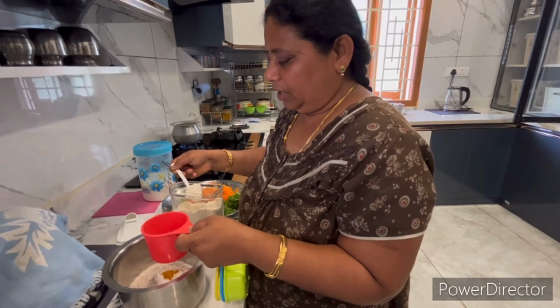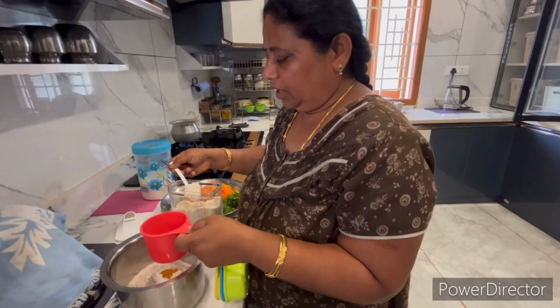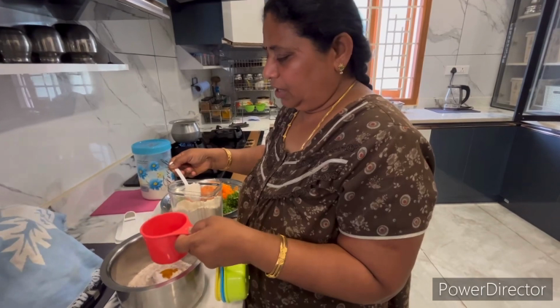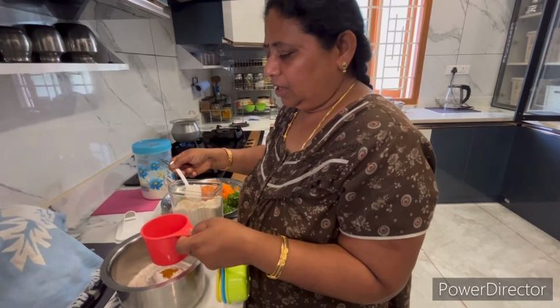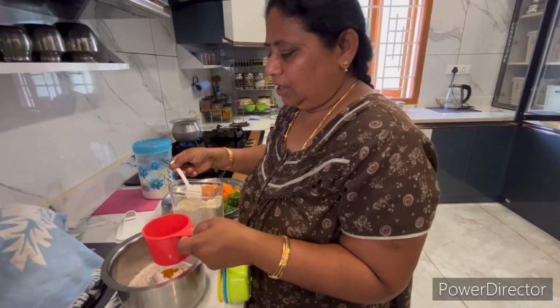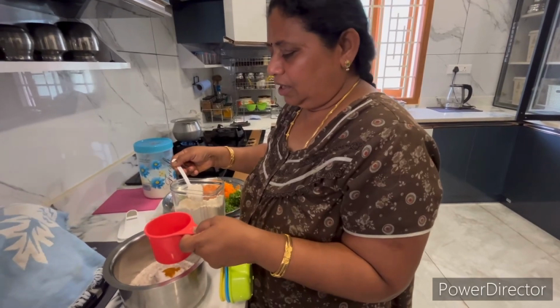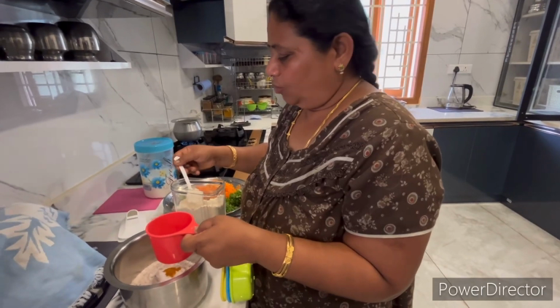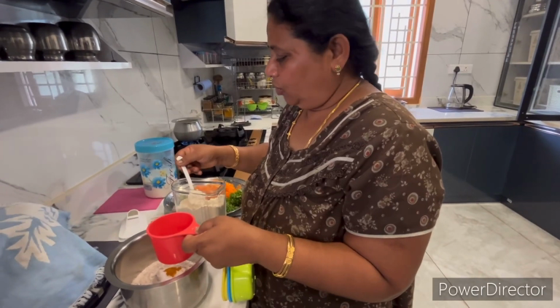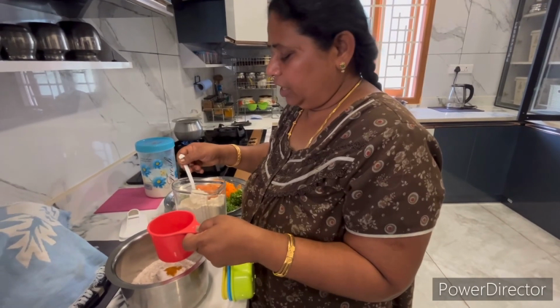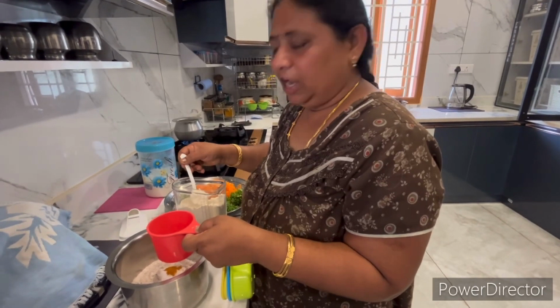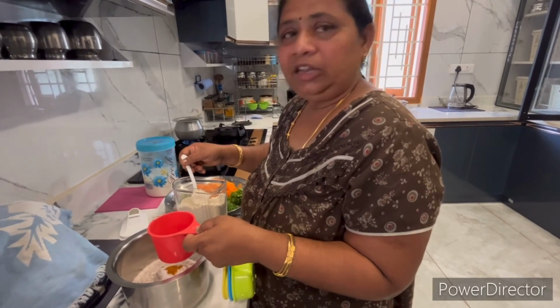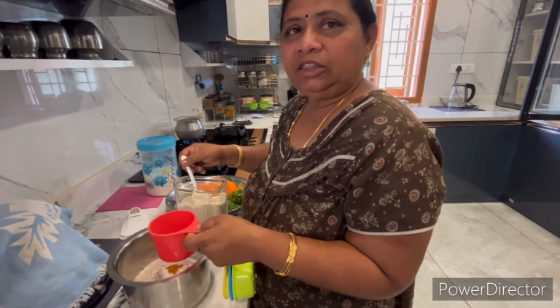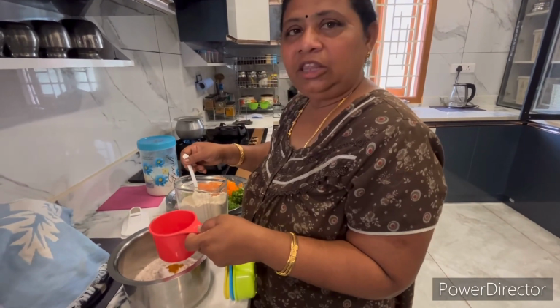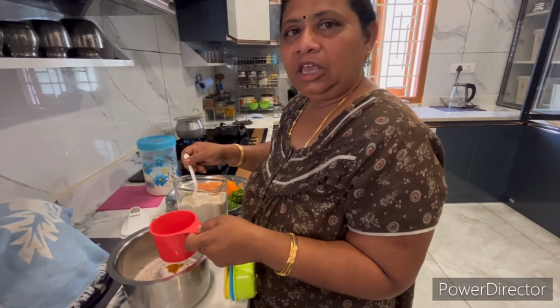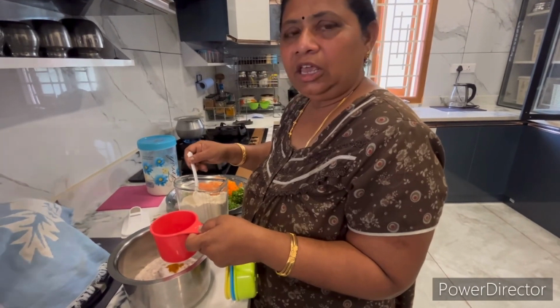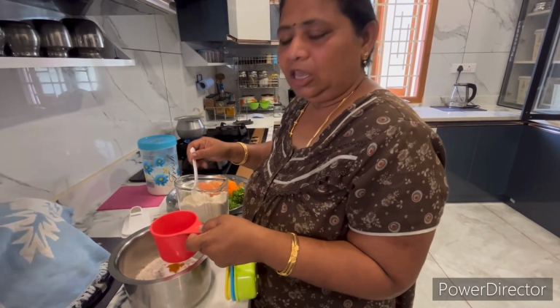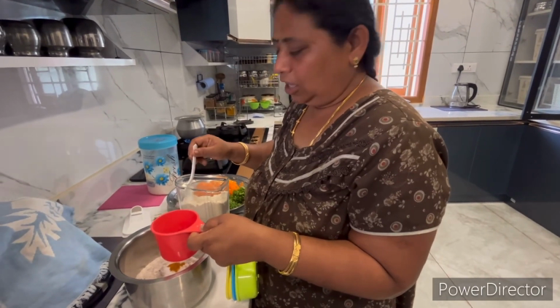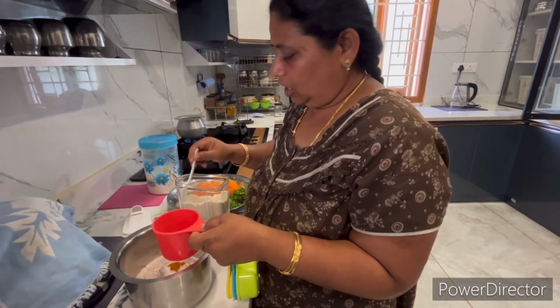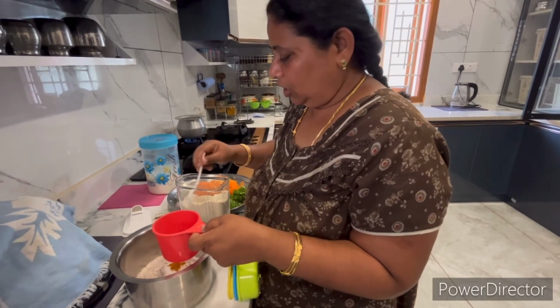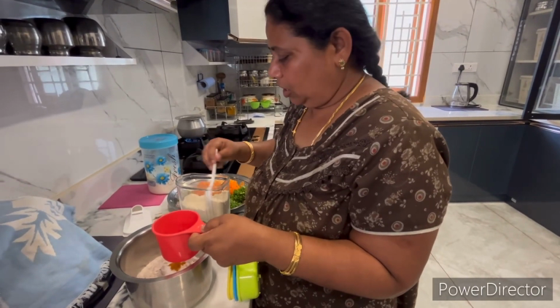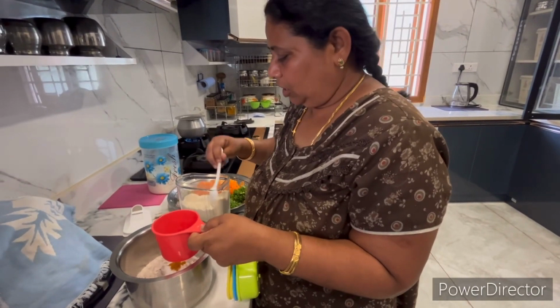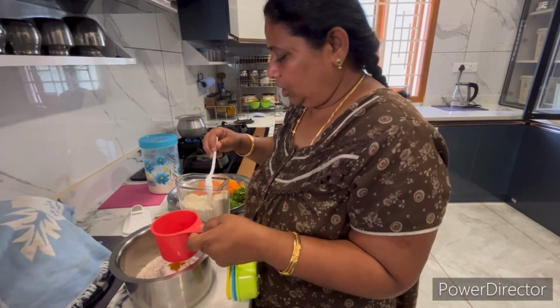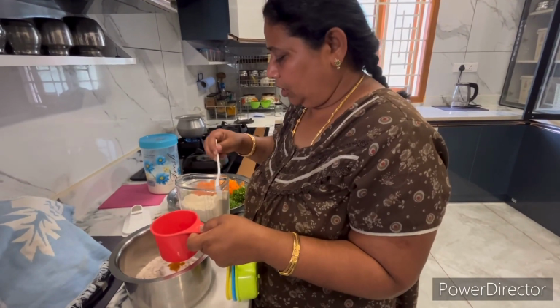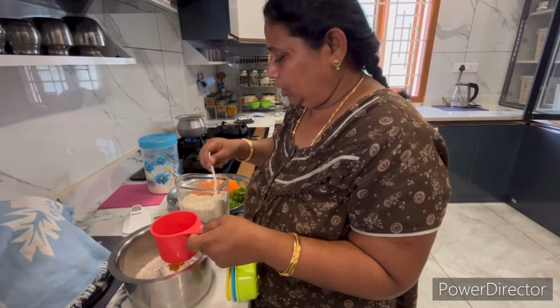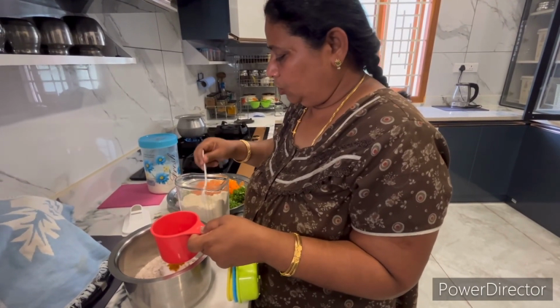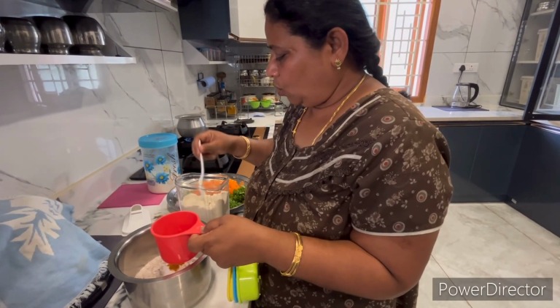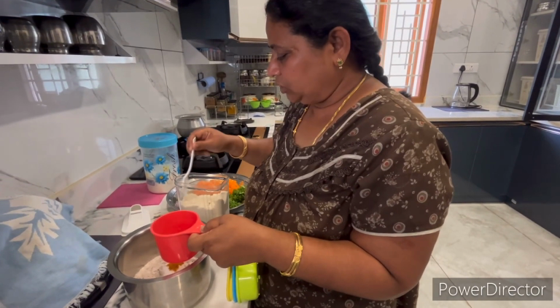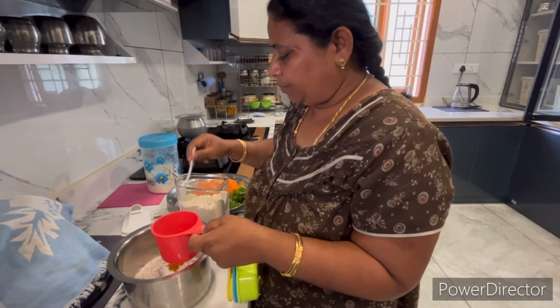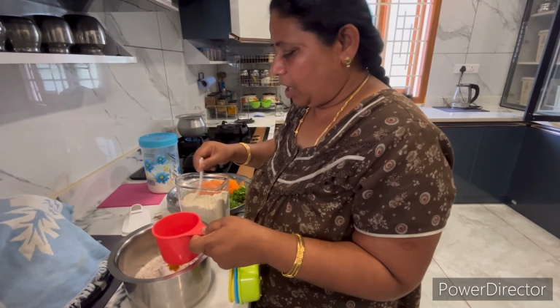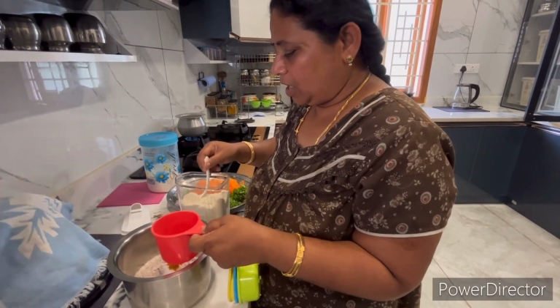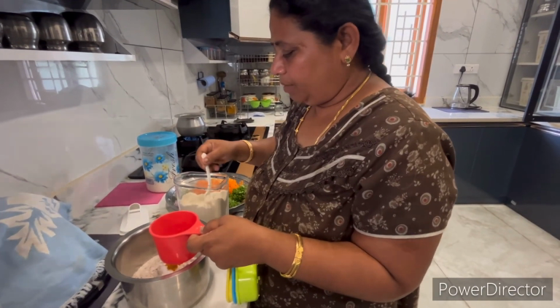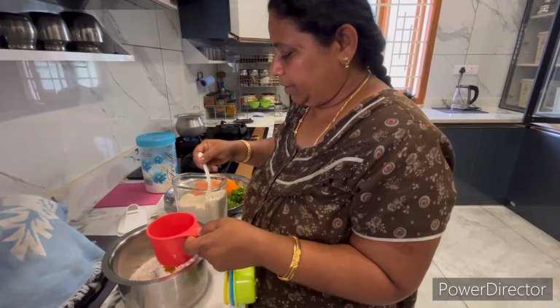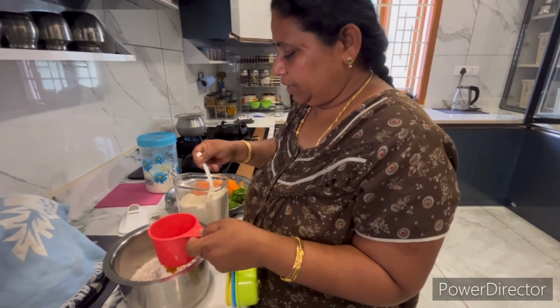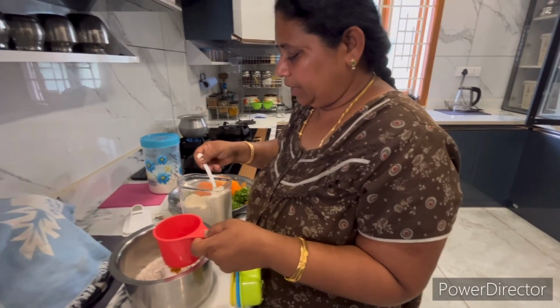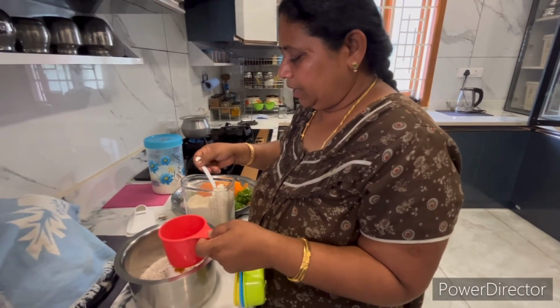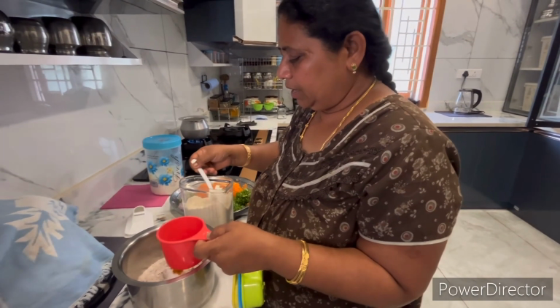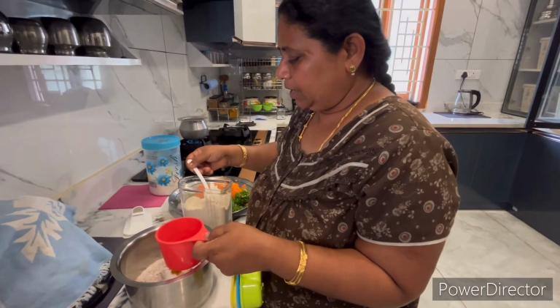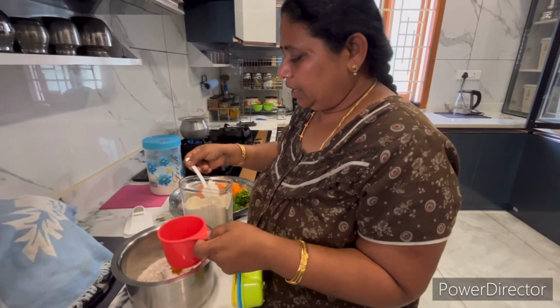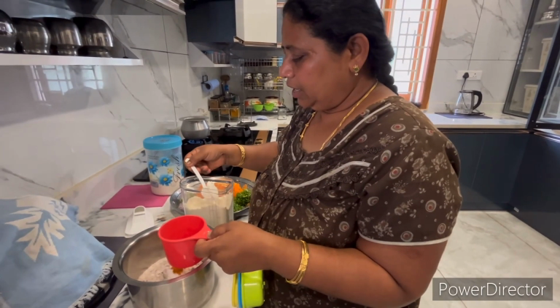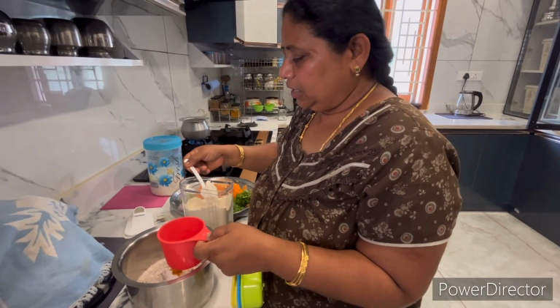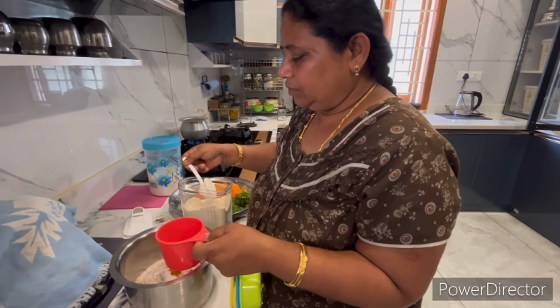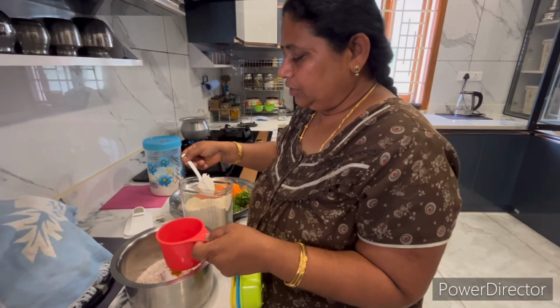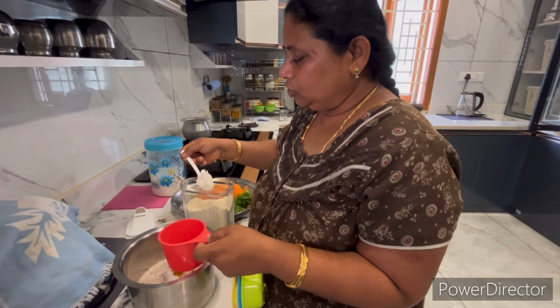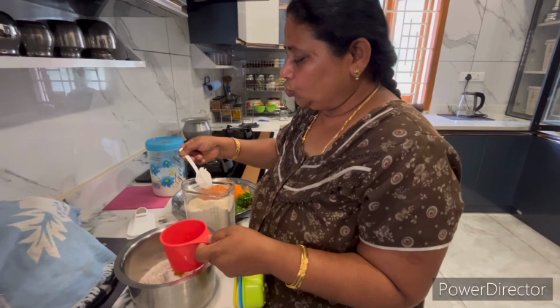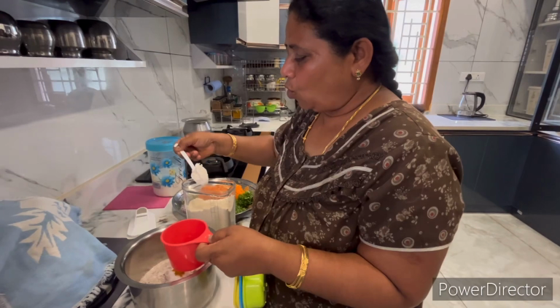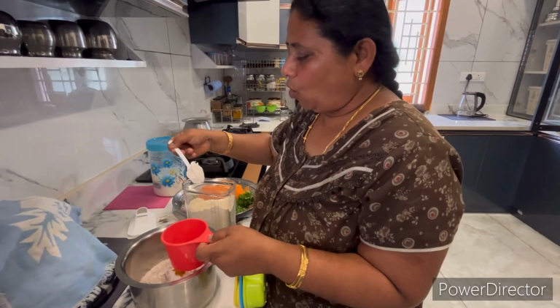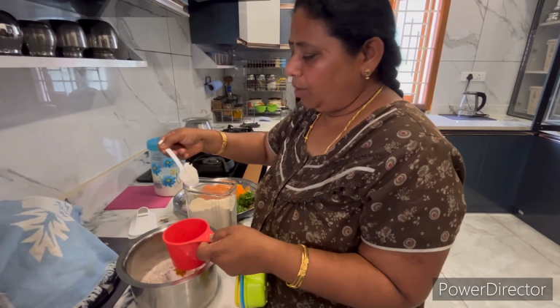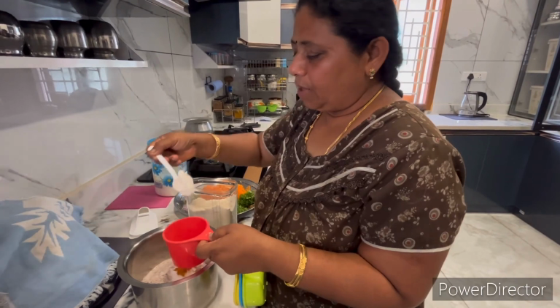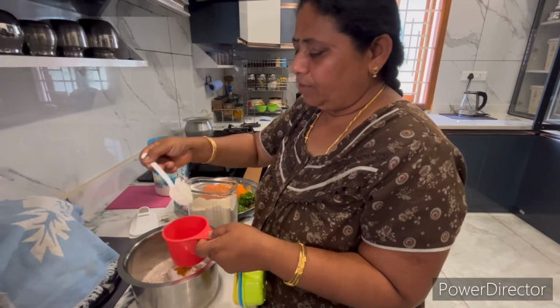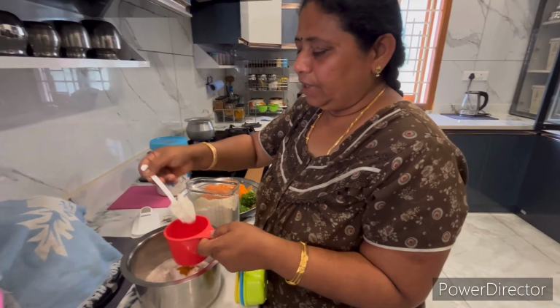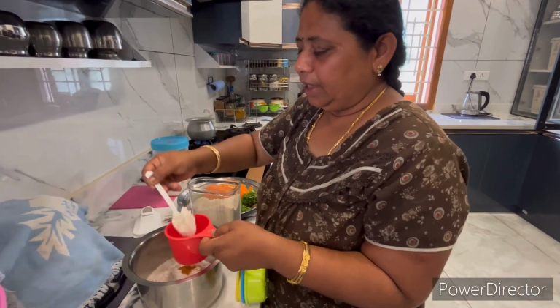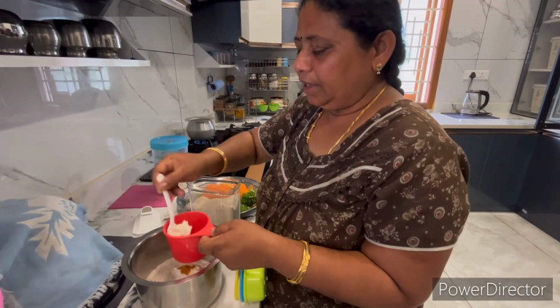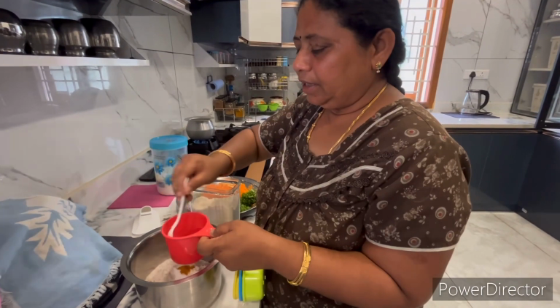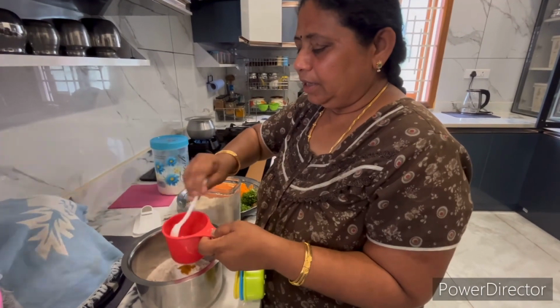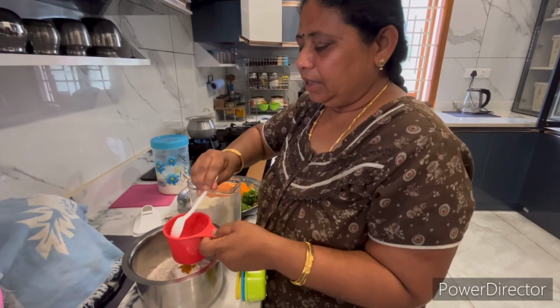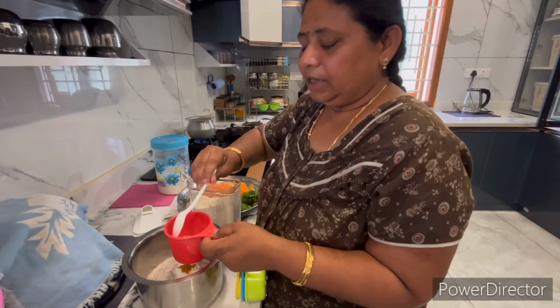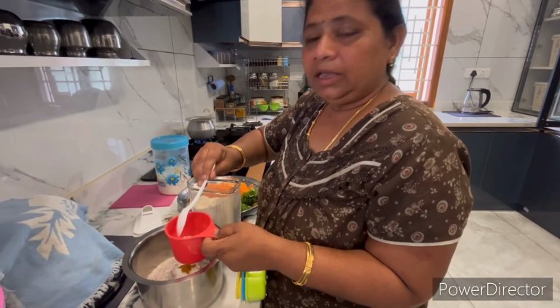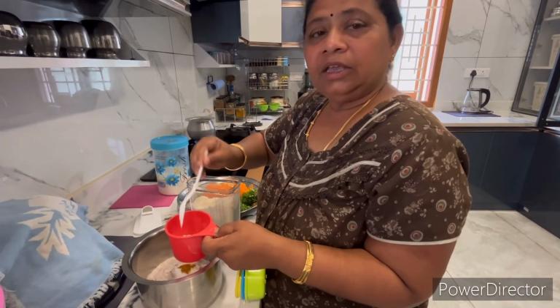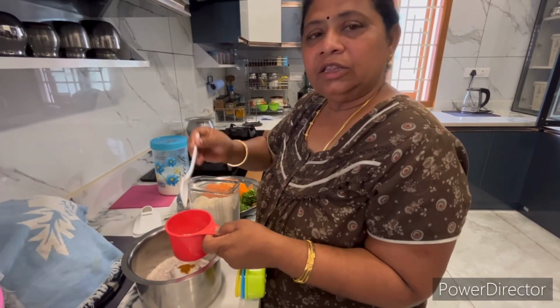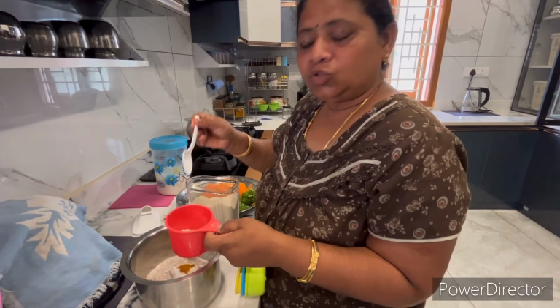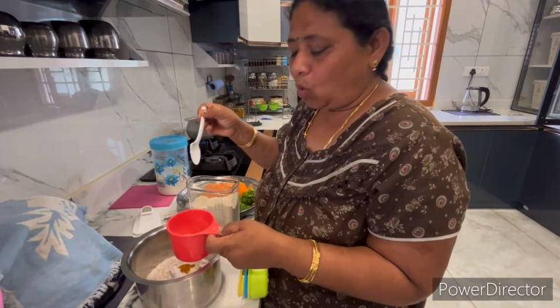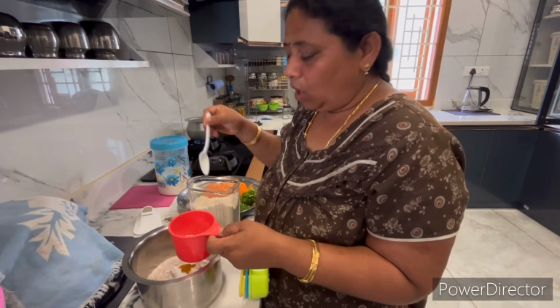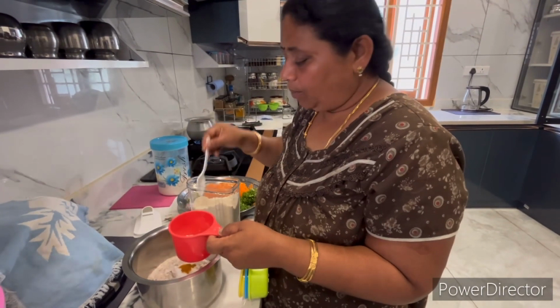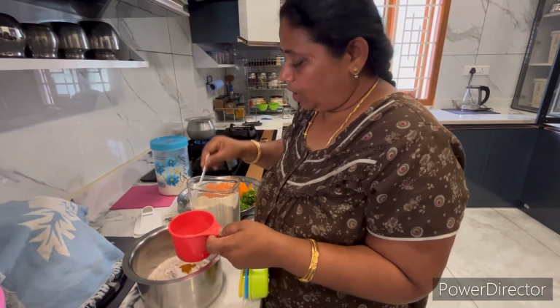This is a healthy dough. This is a small dough.